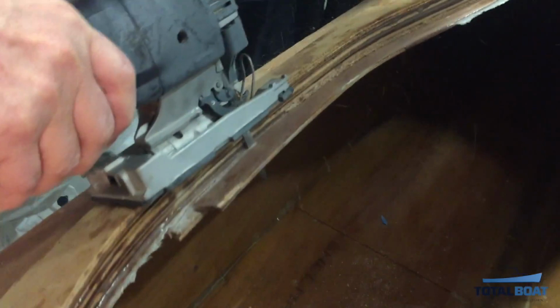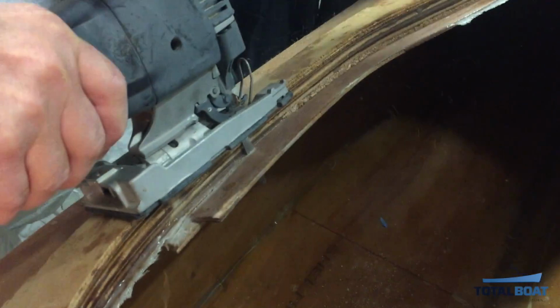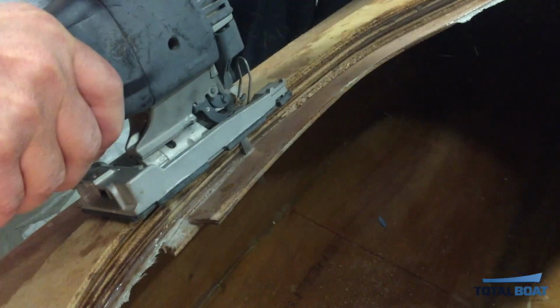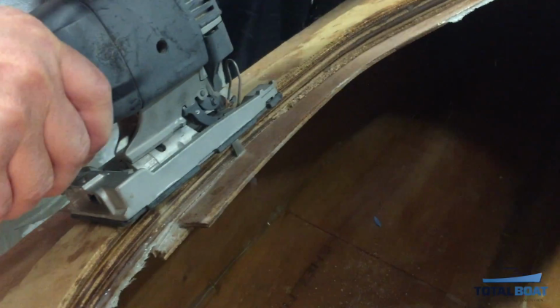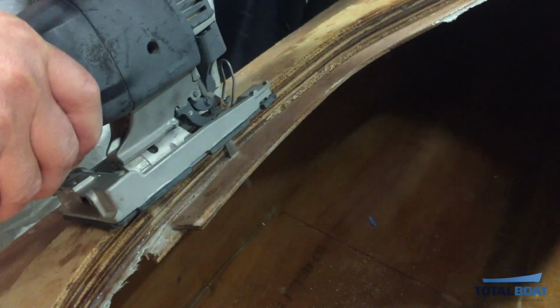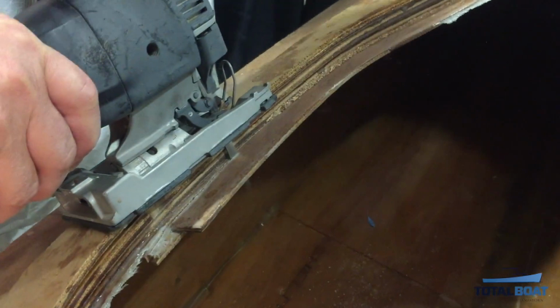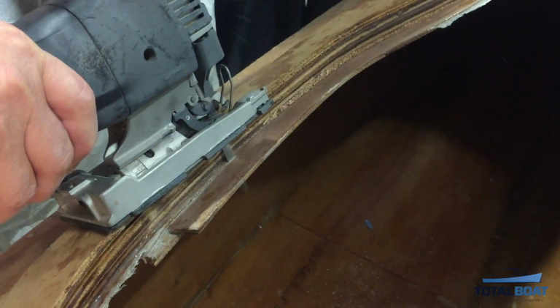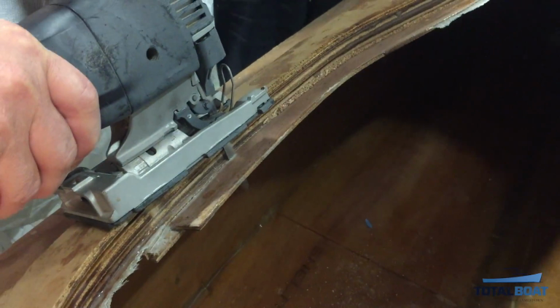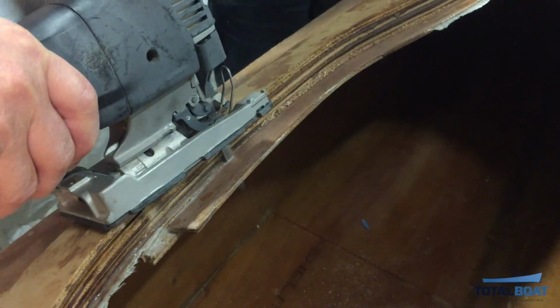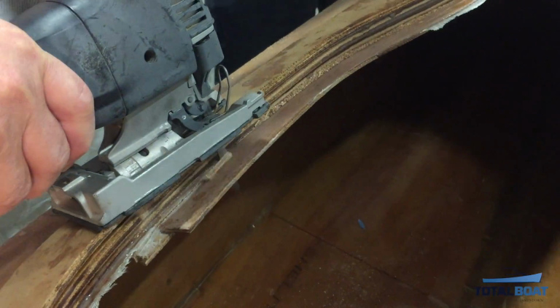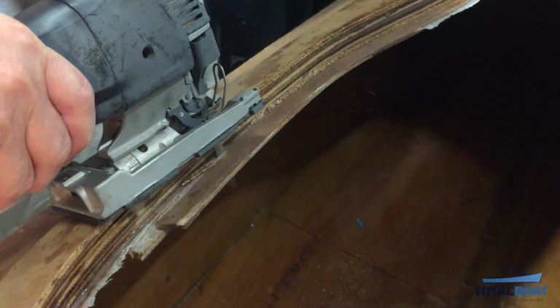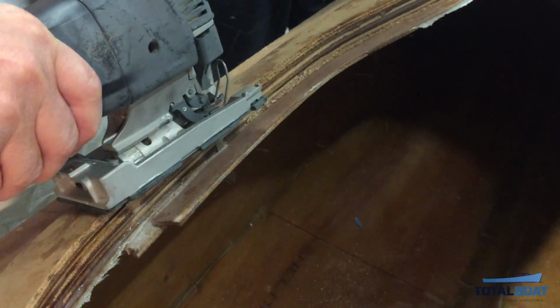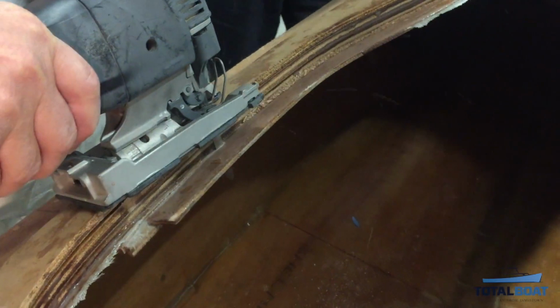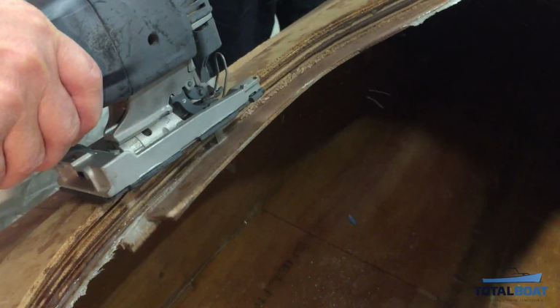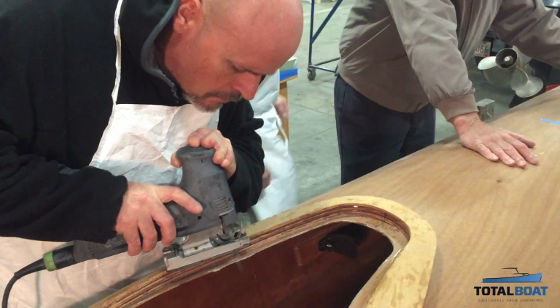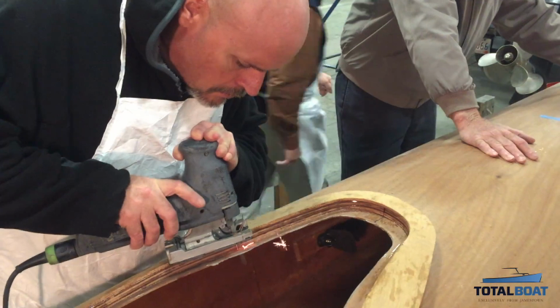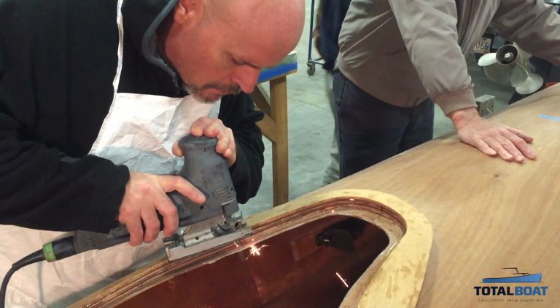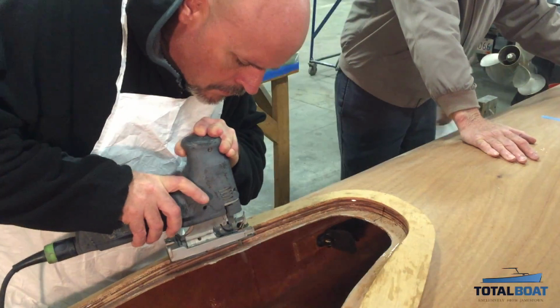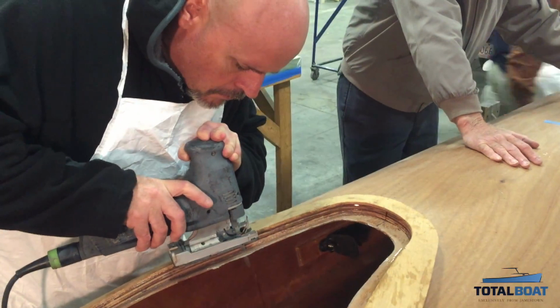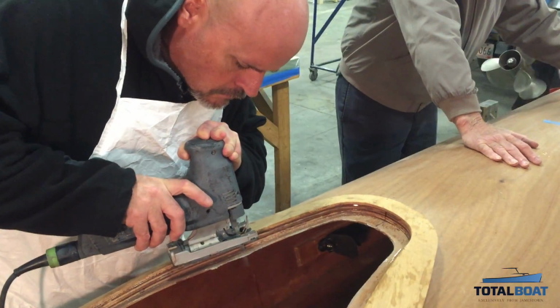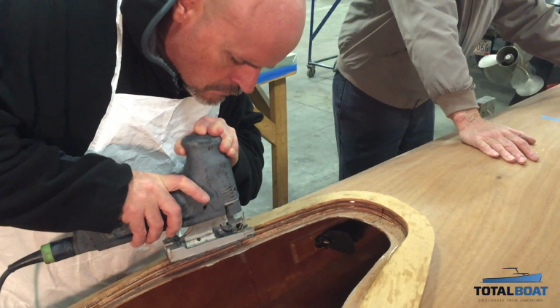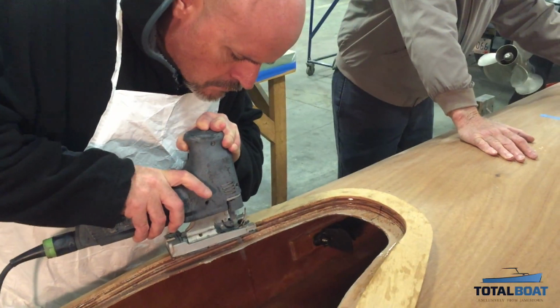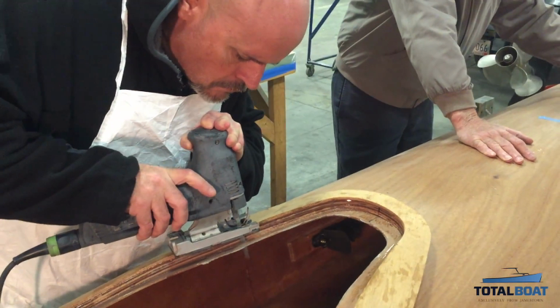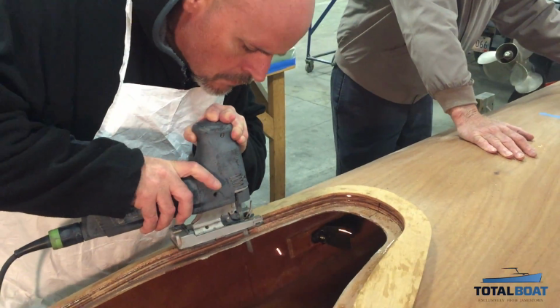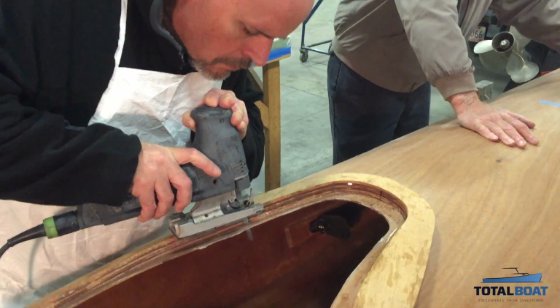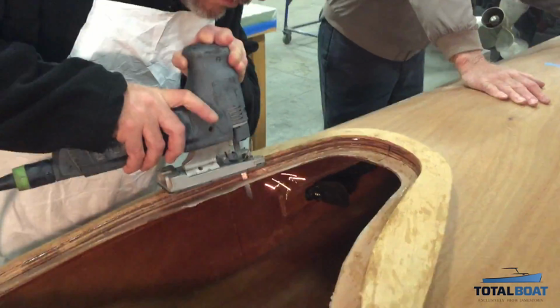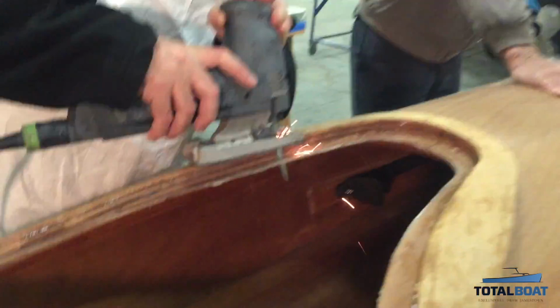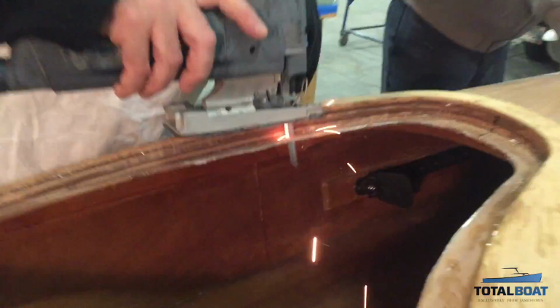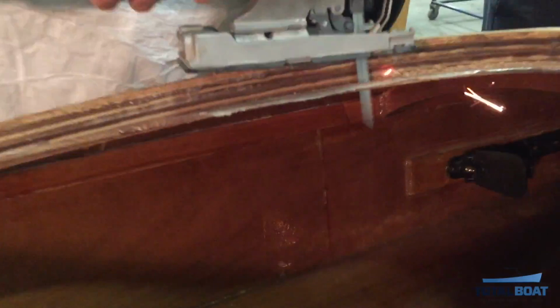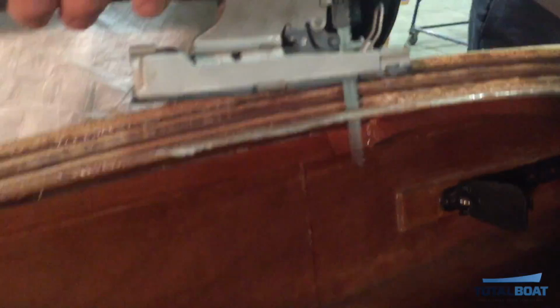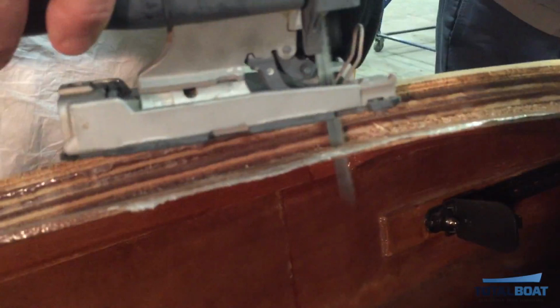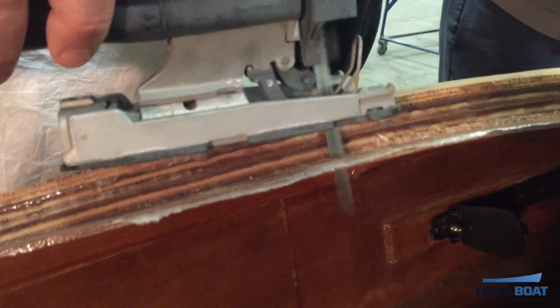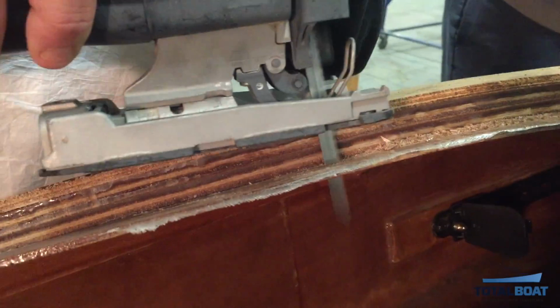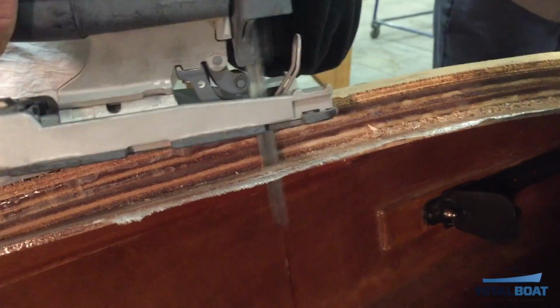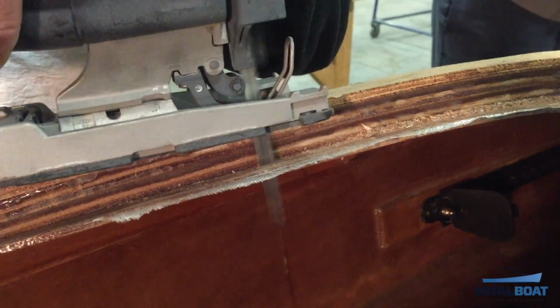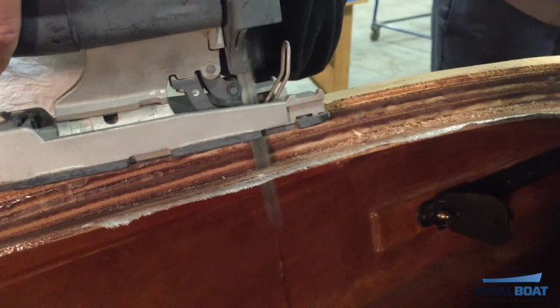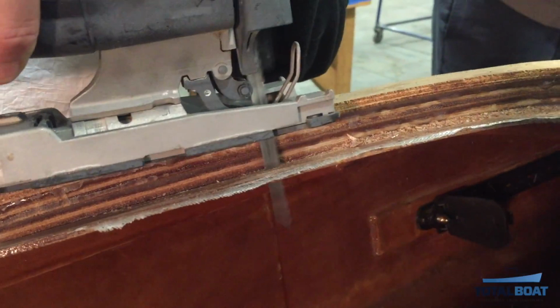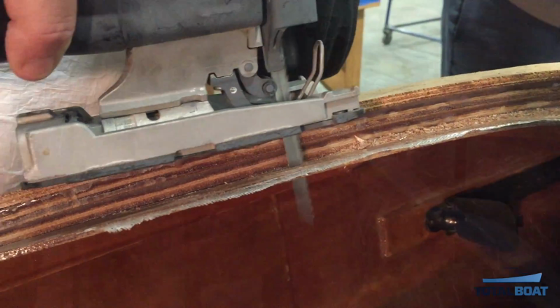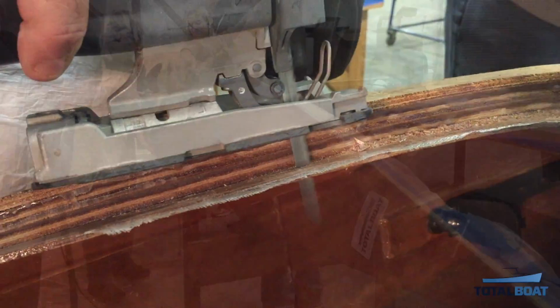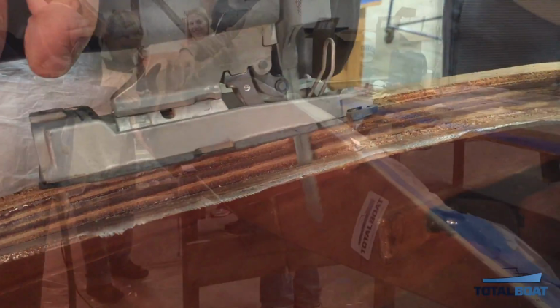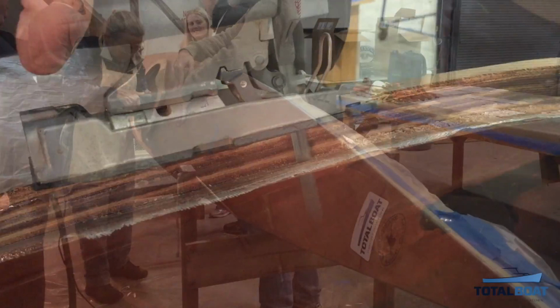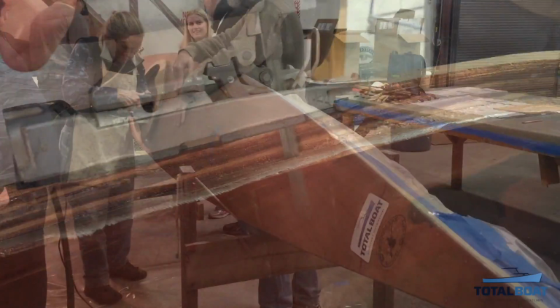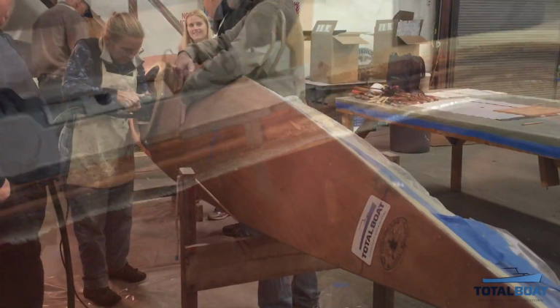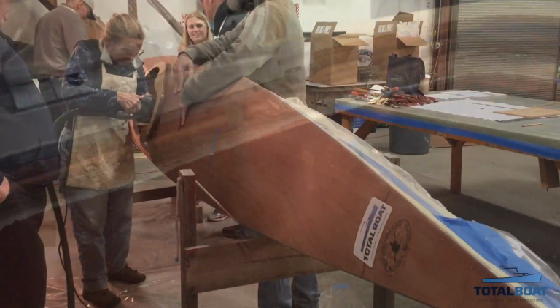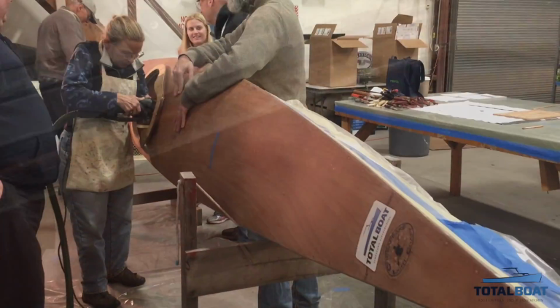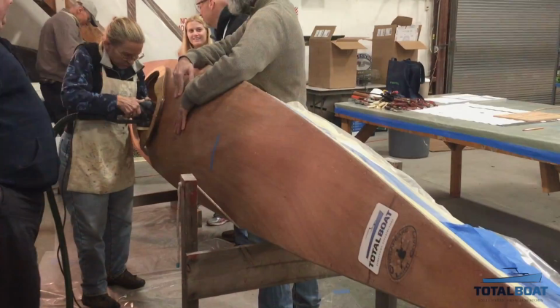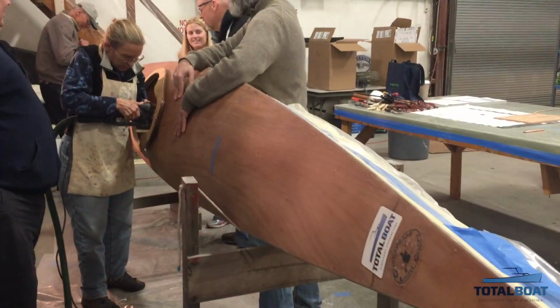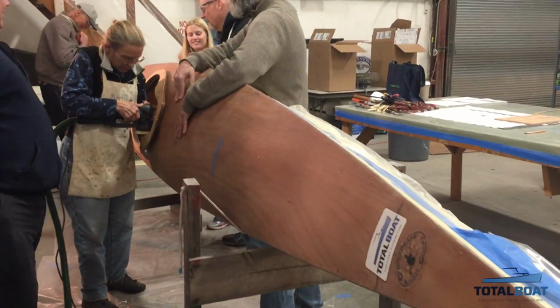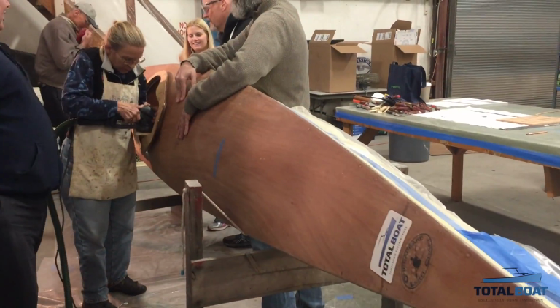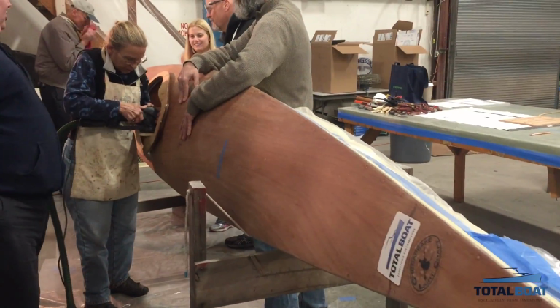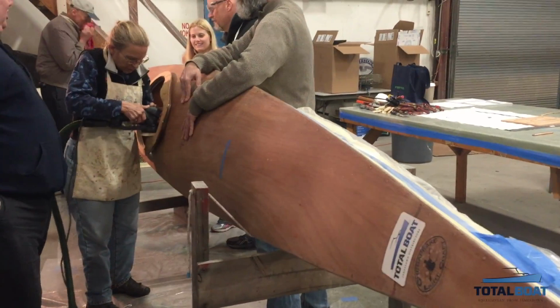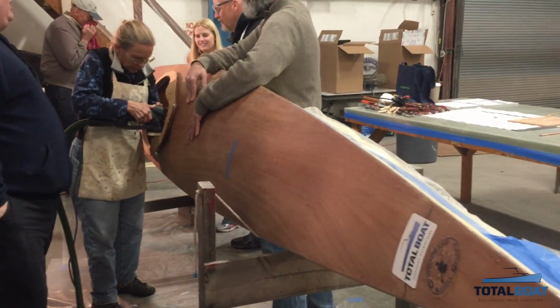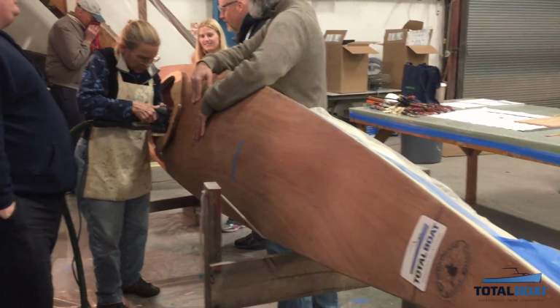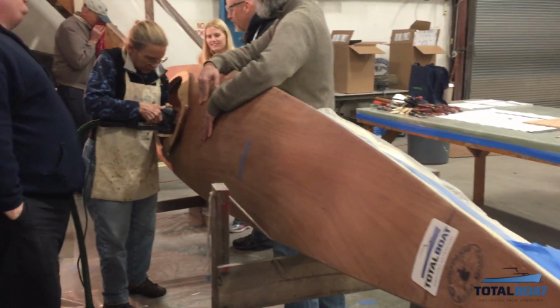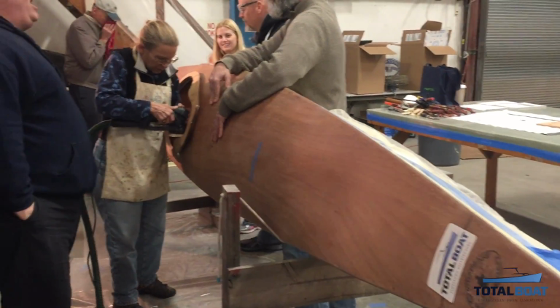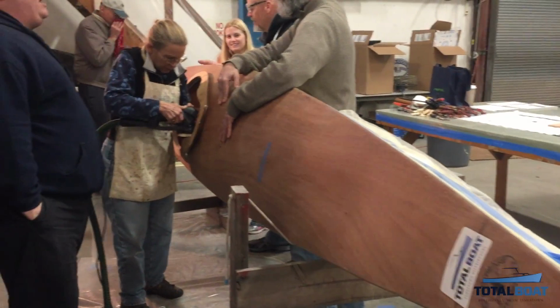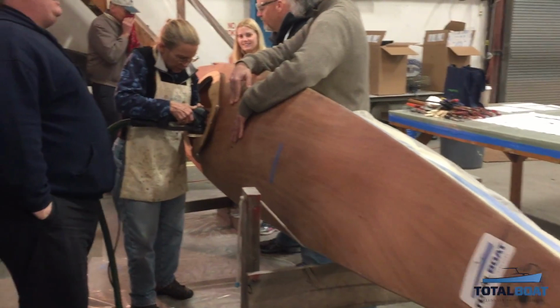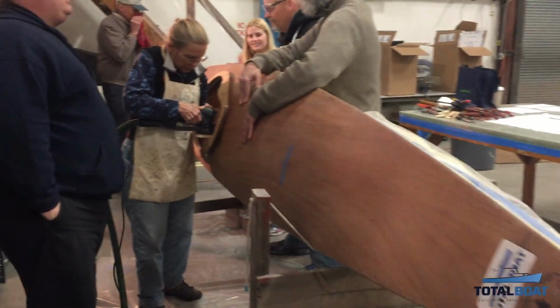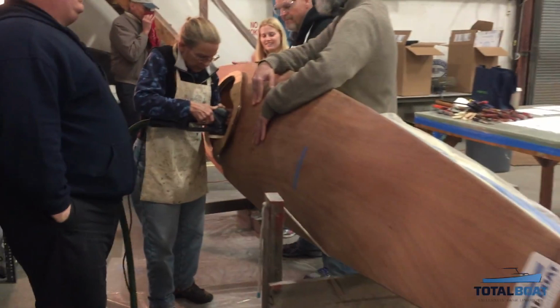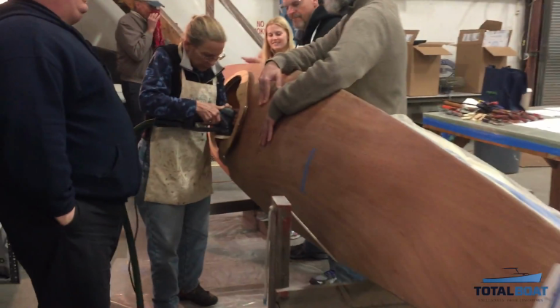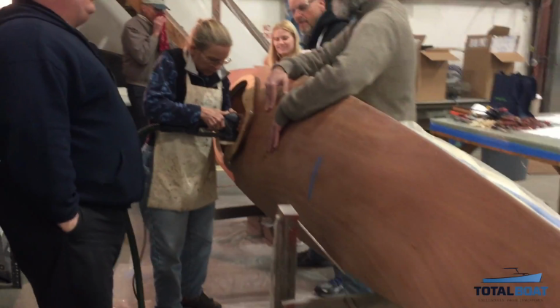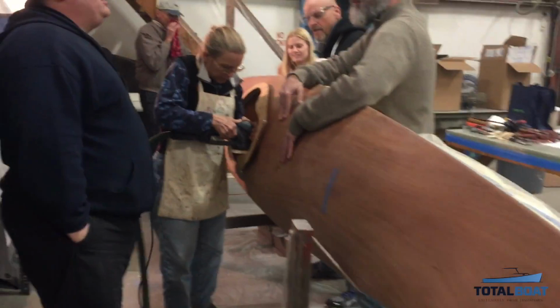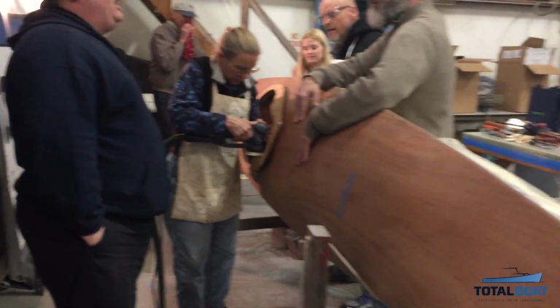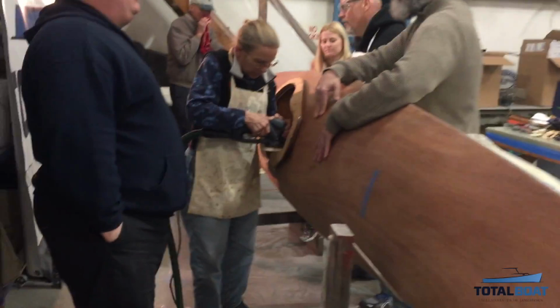With the combing installed, we could trim the inside of the cockpit and remove the excess decking and sand it down smooth.